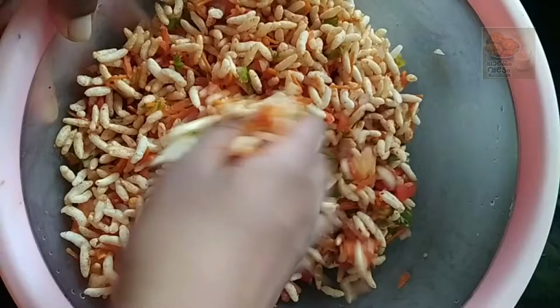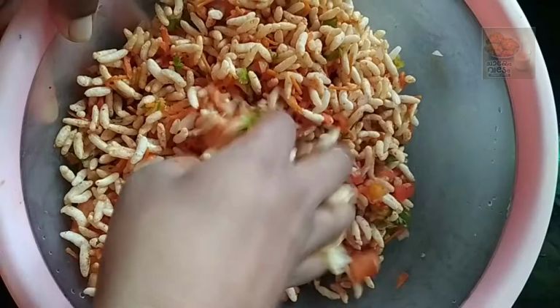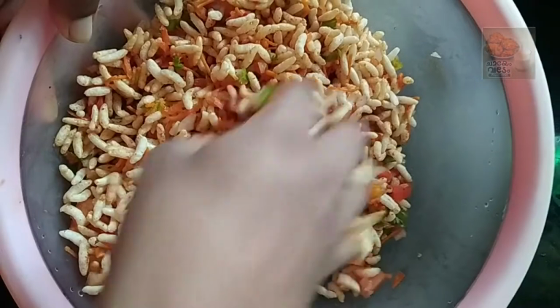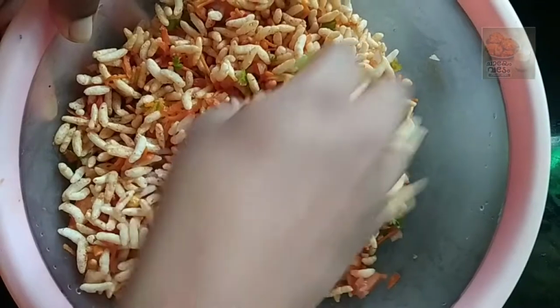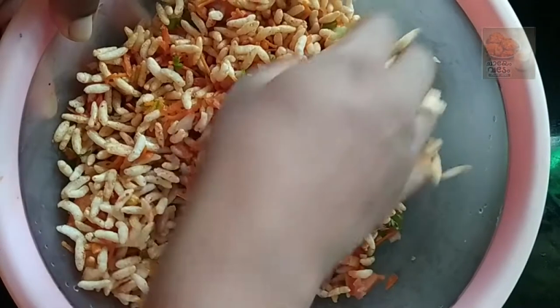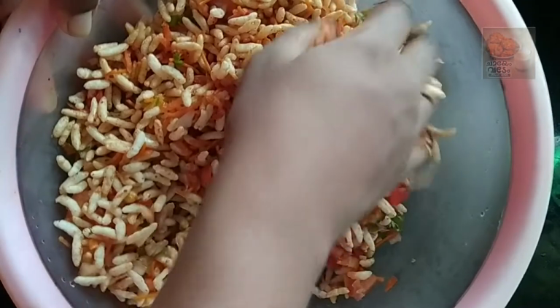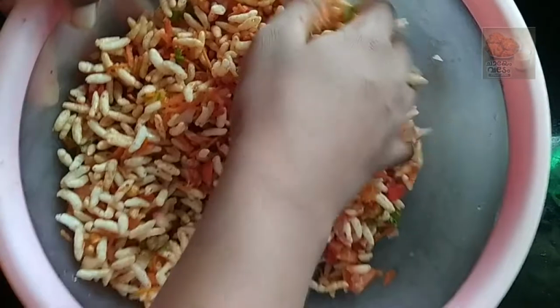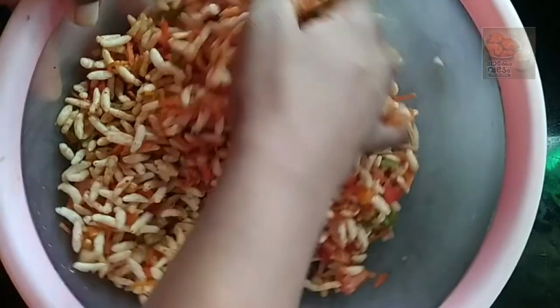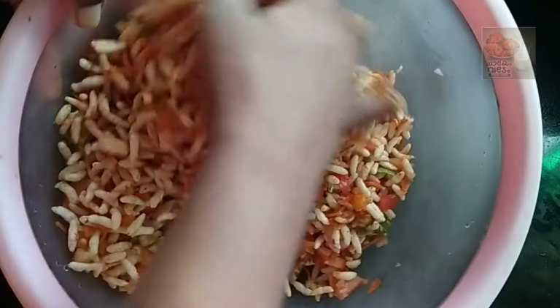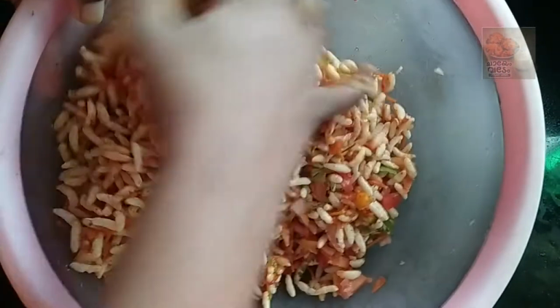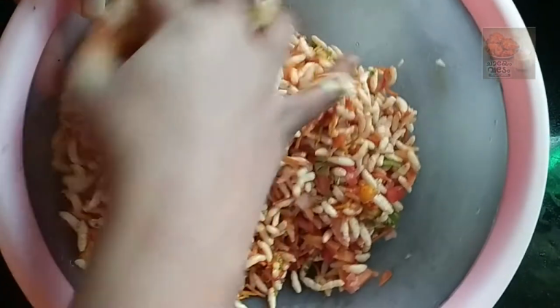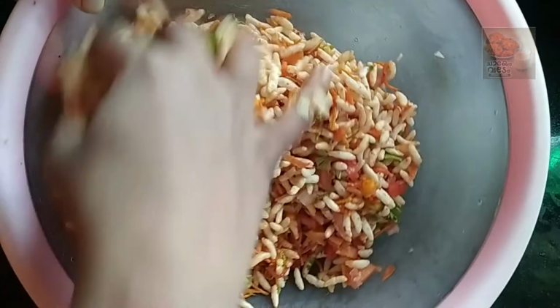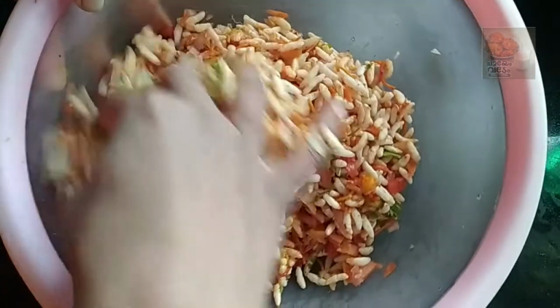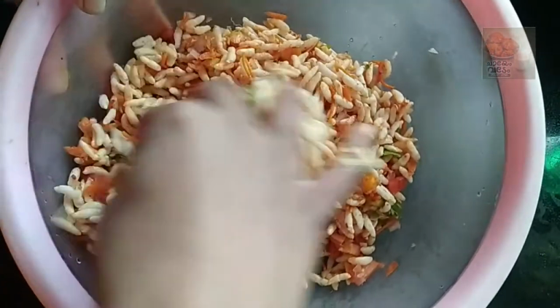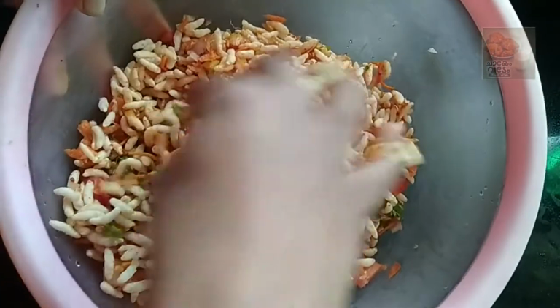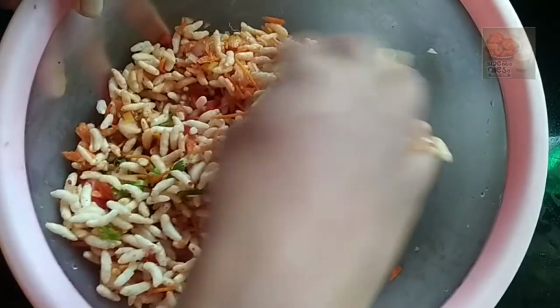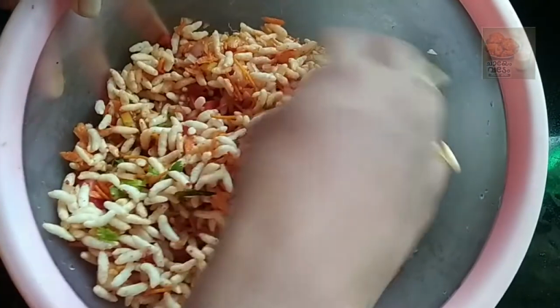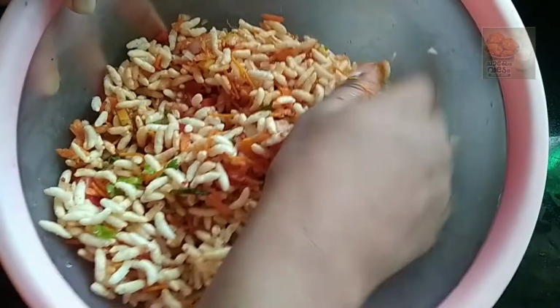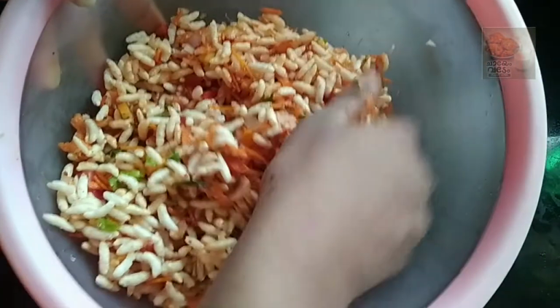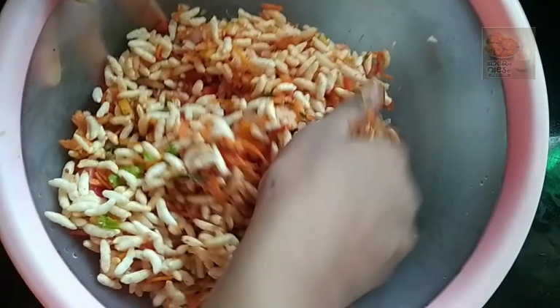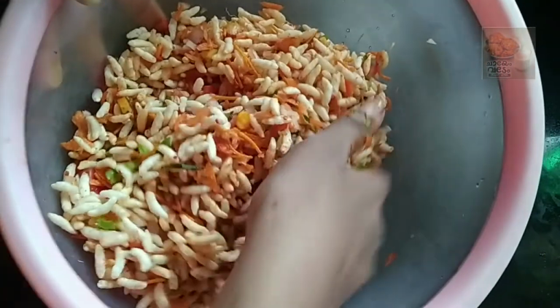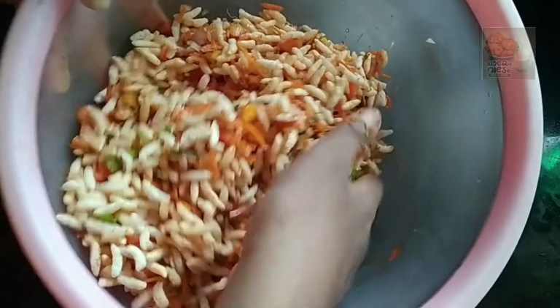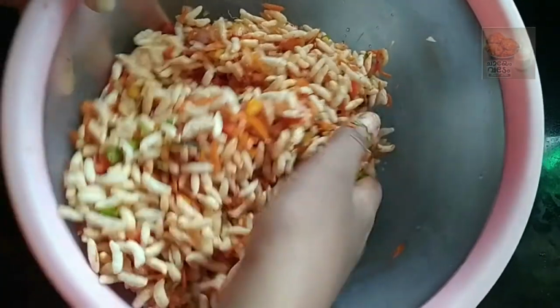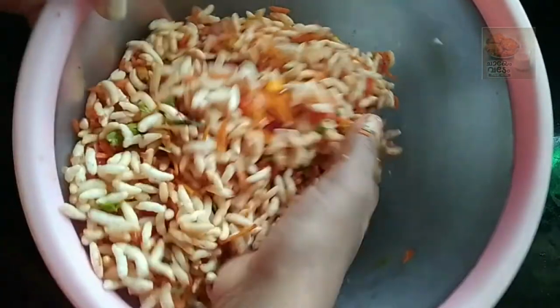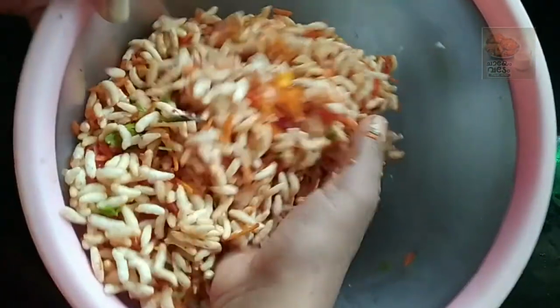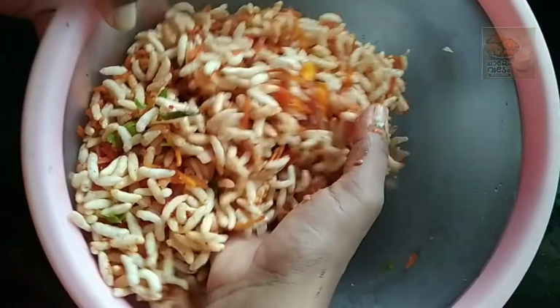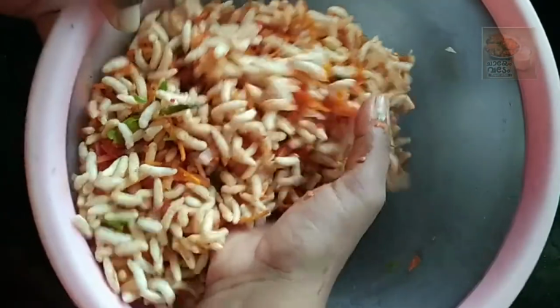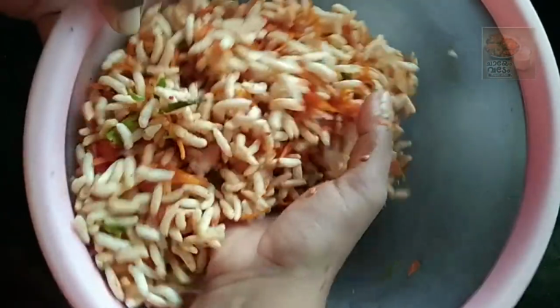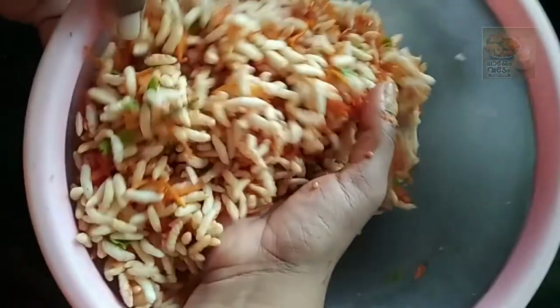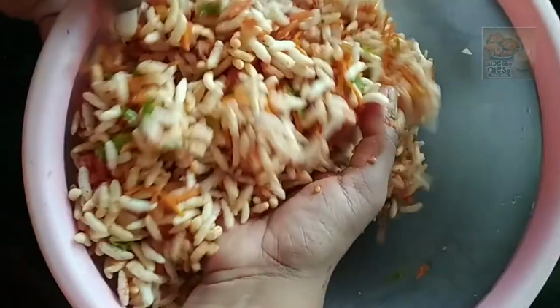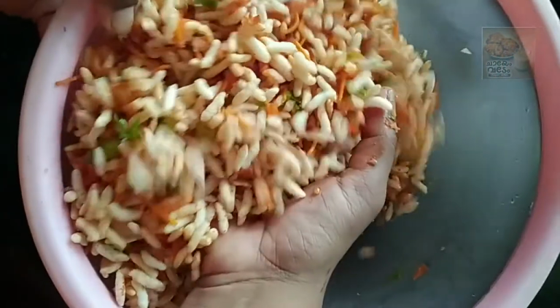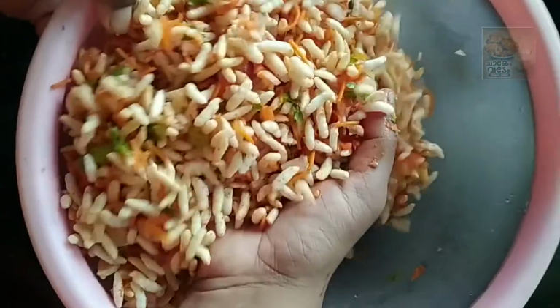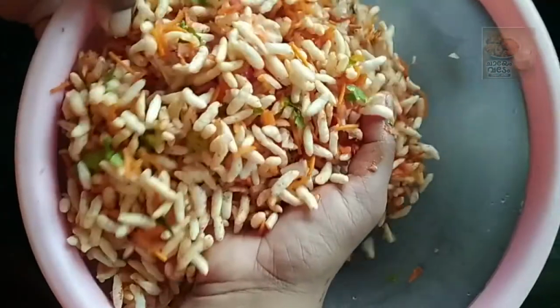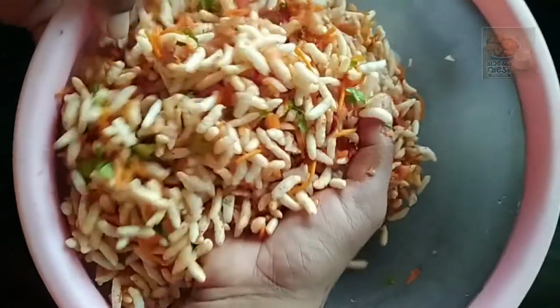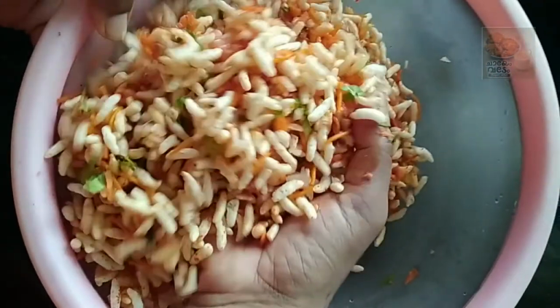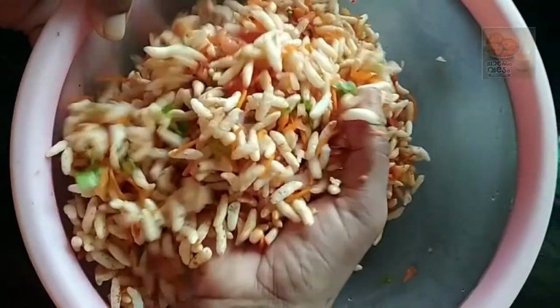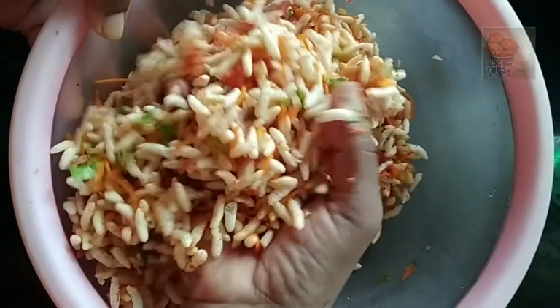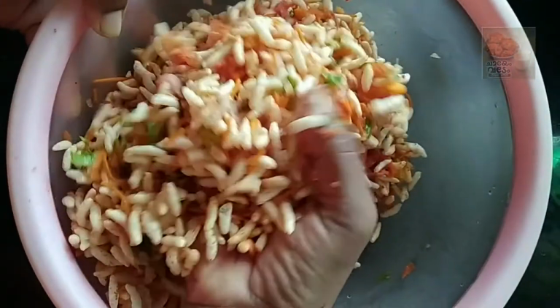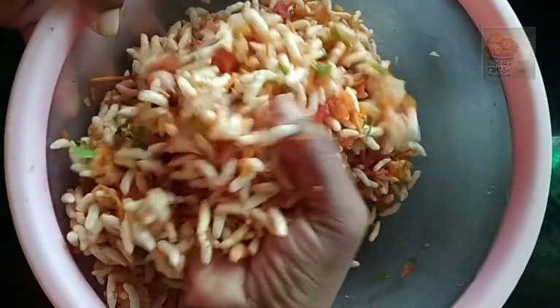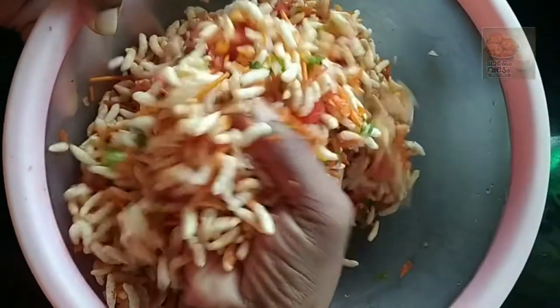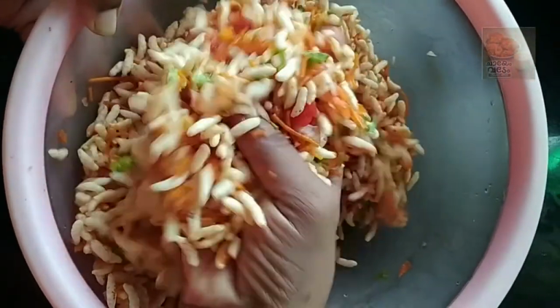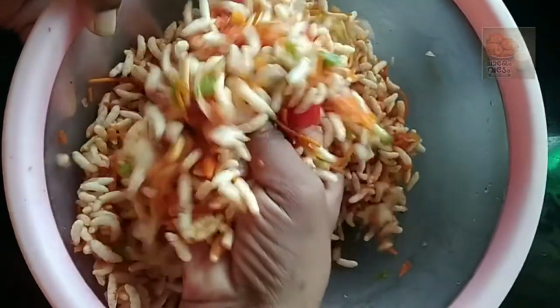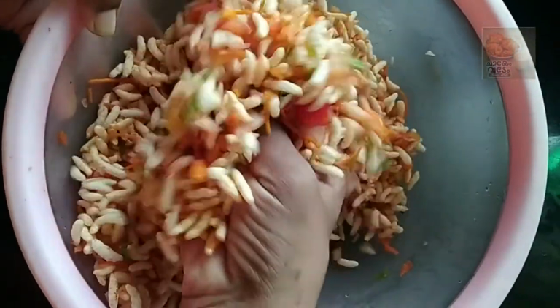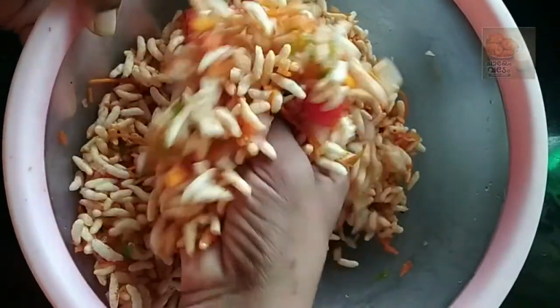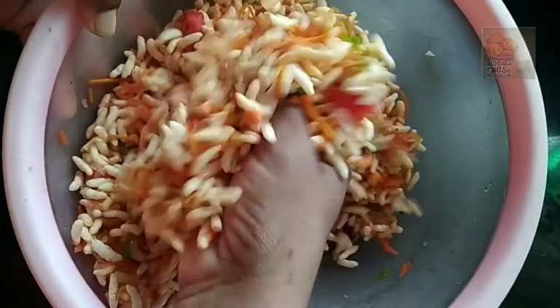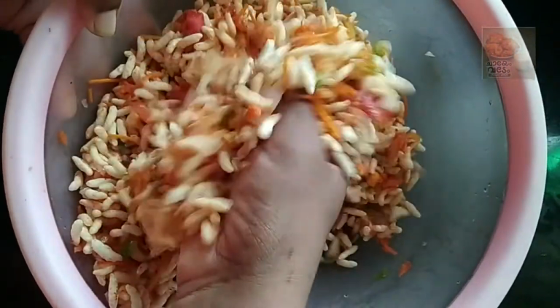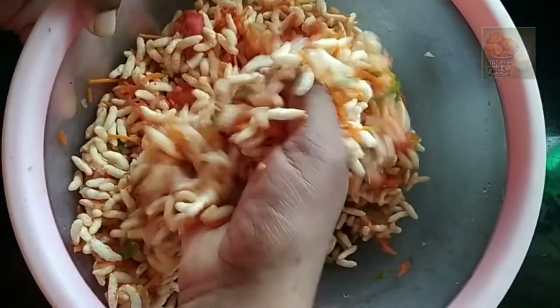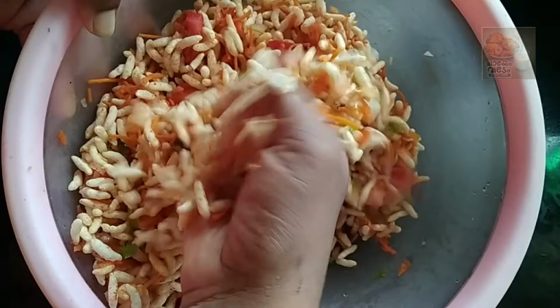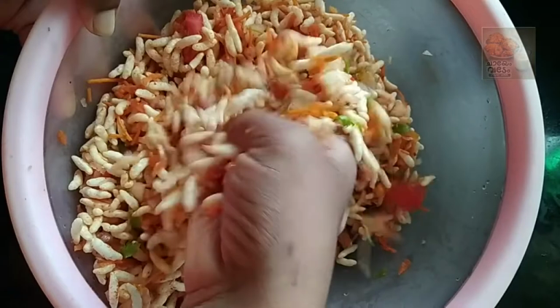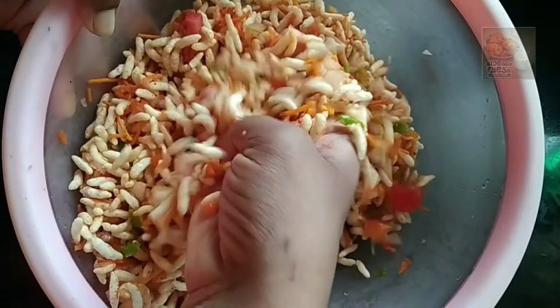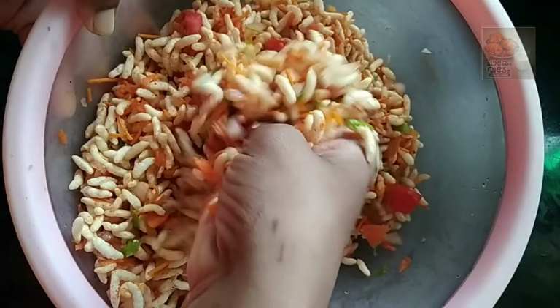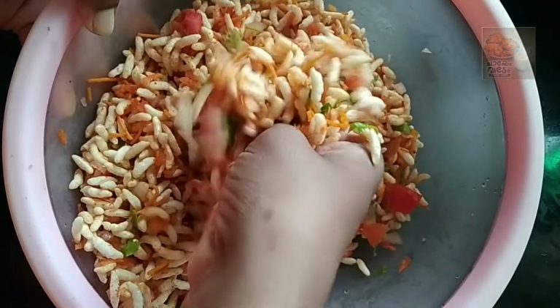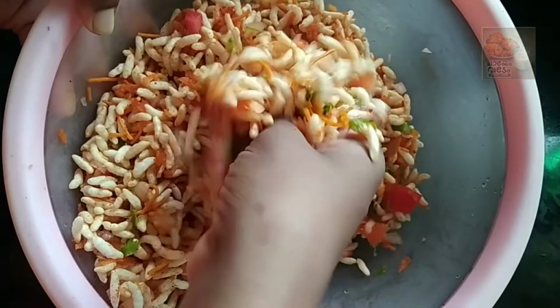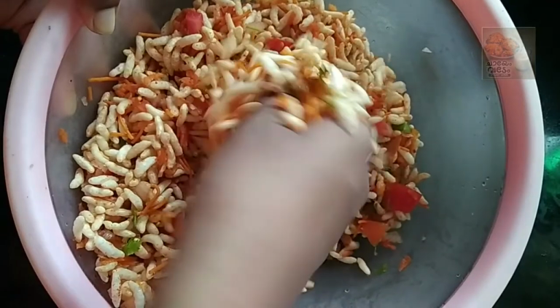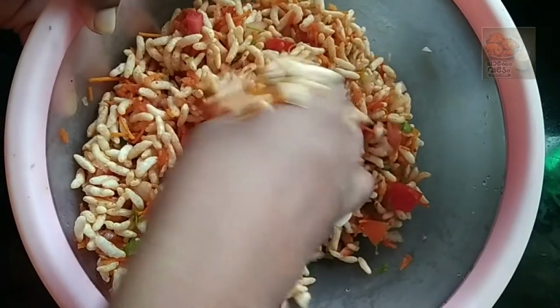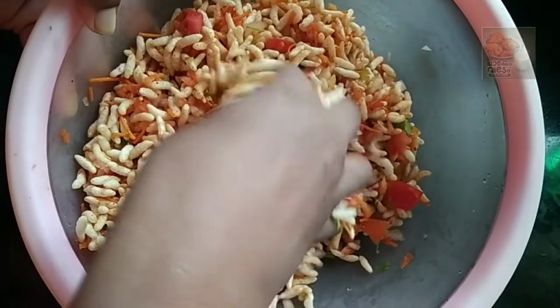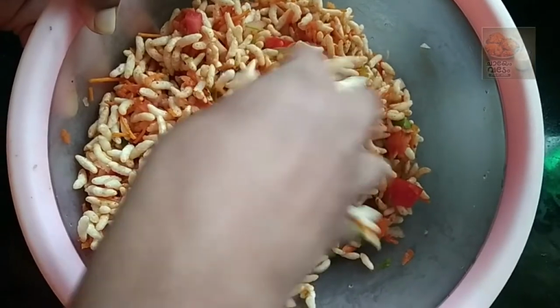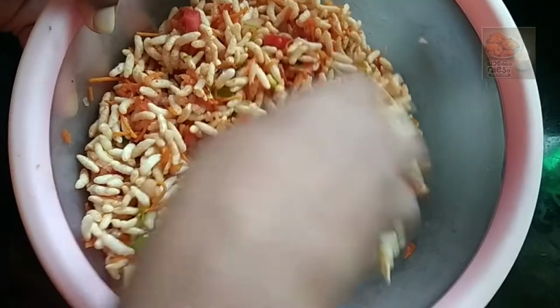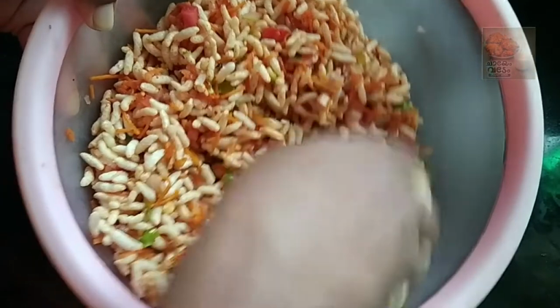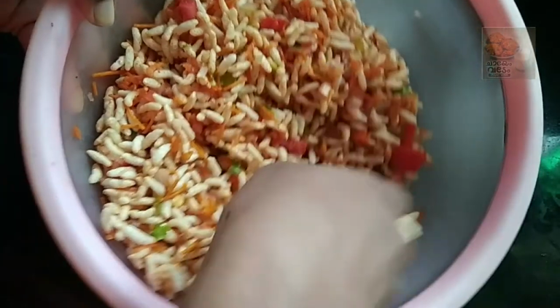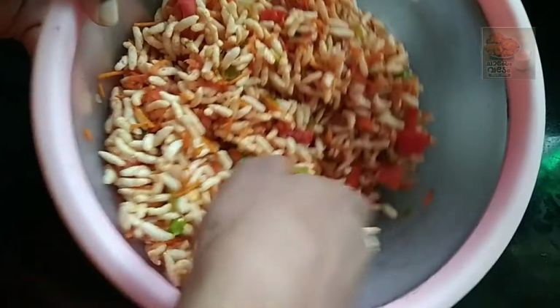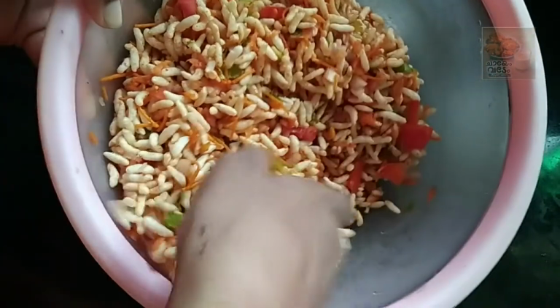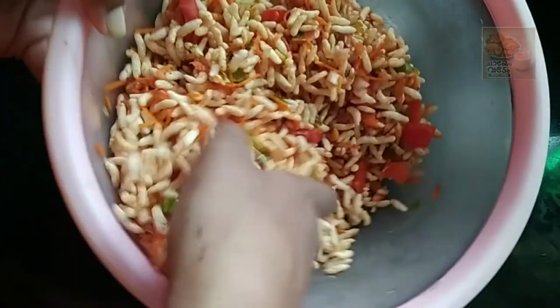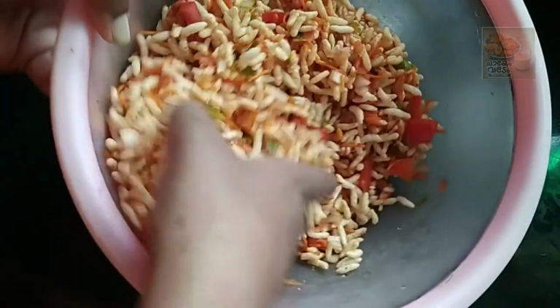Hi, Hello, Namaskaram. Welcome to this video and welcome to this recipe.